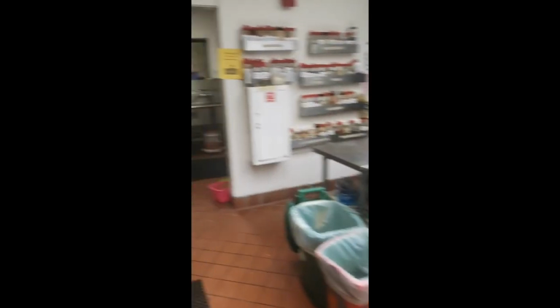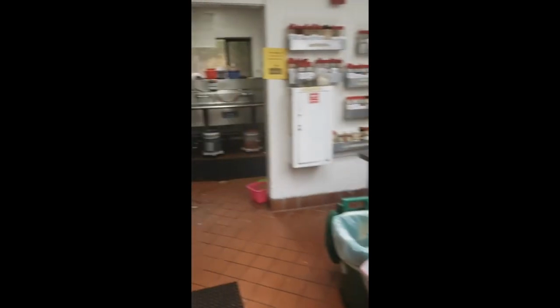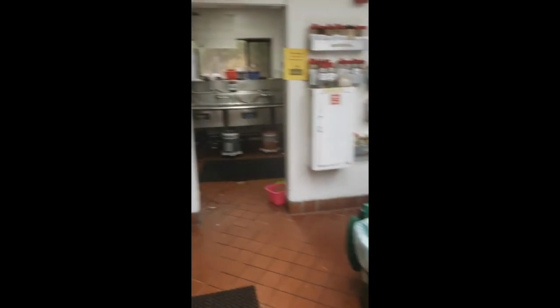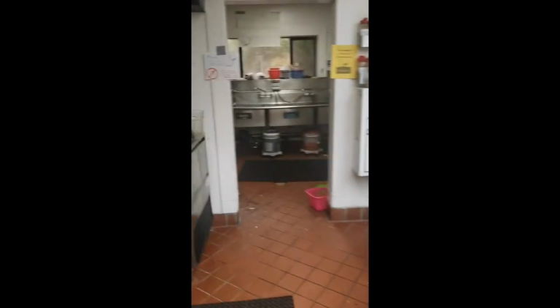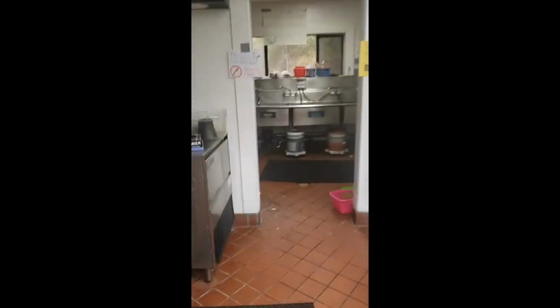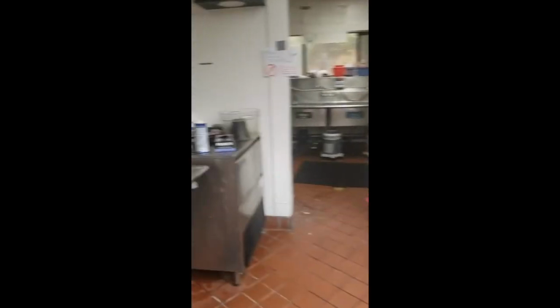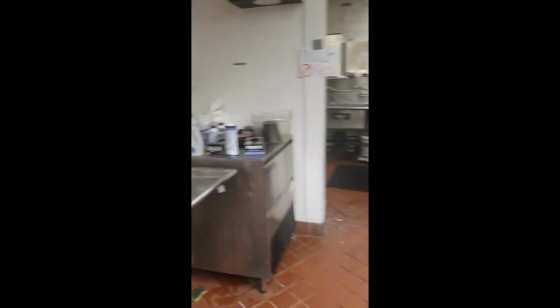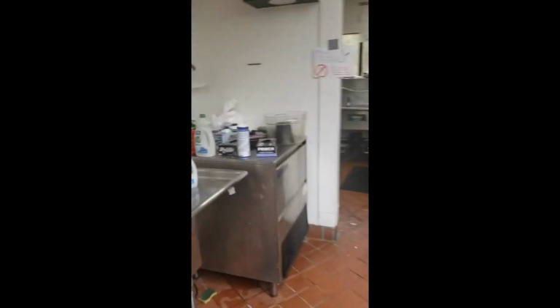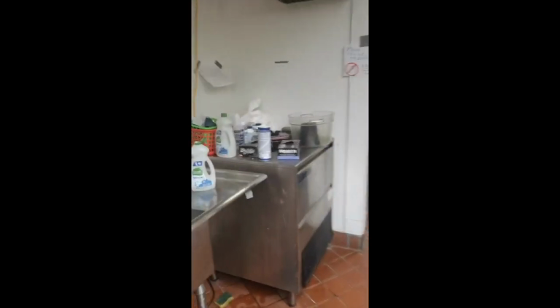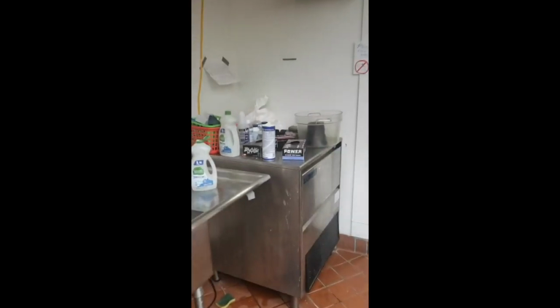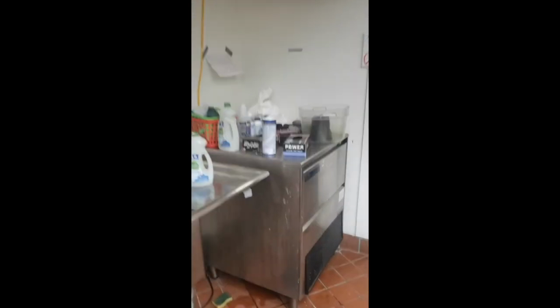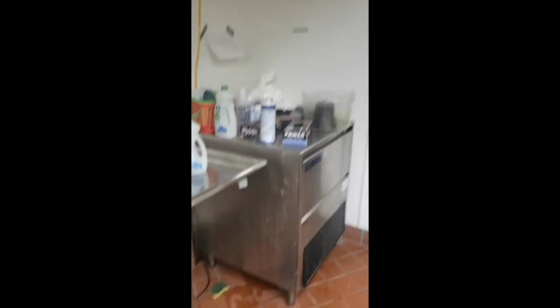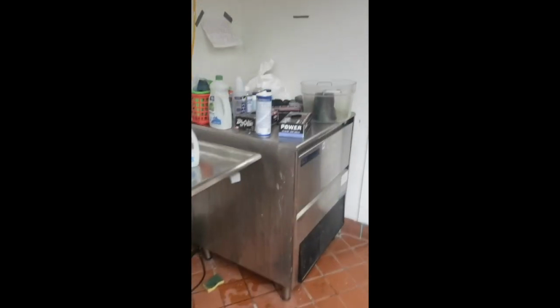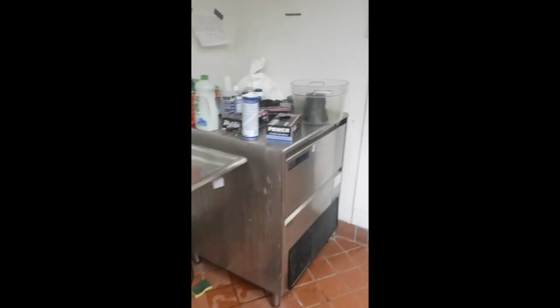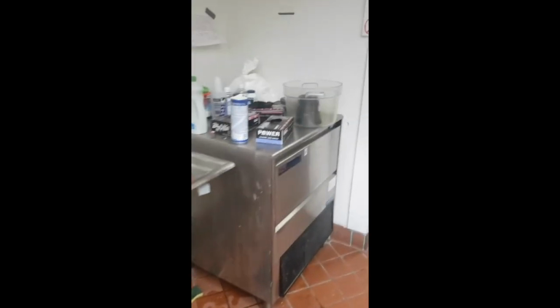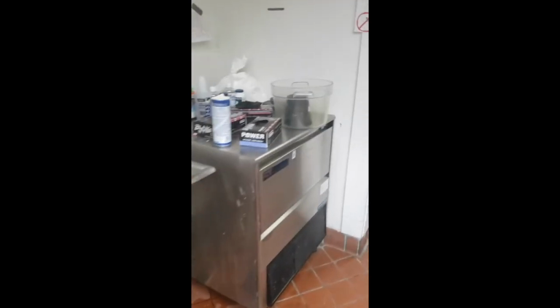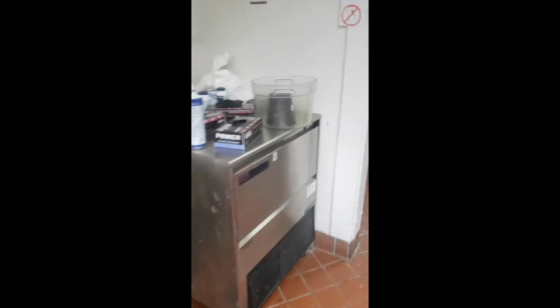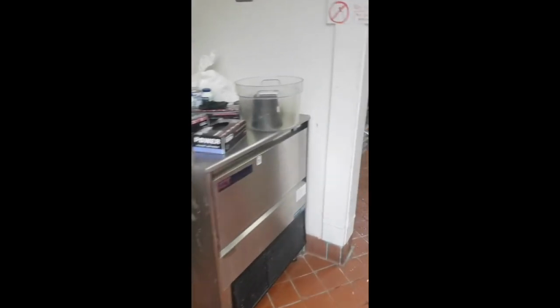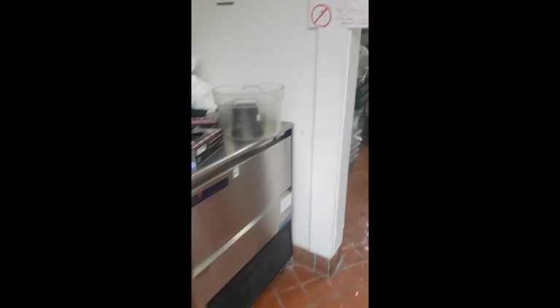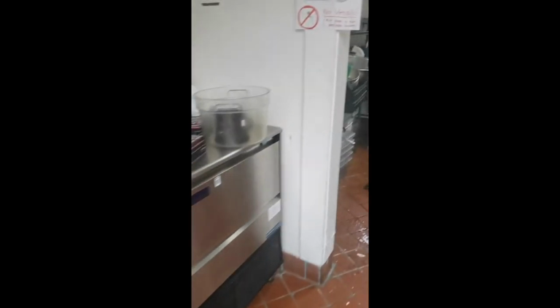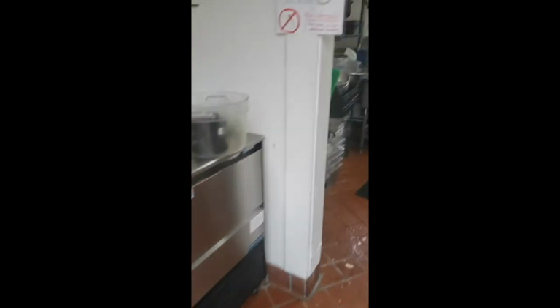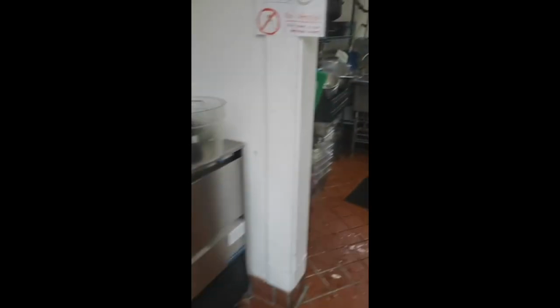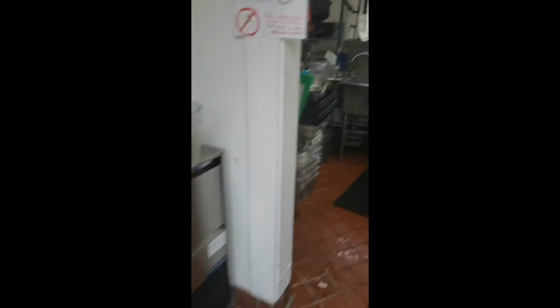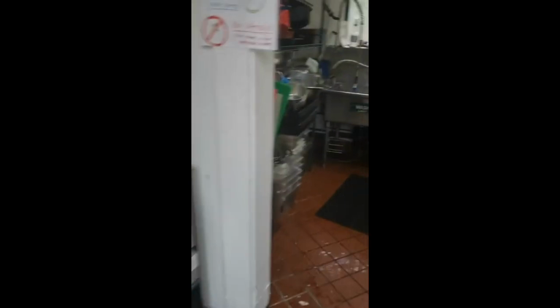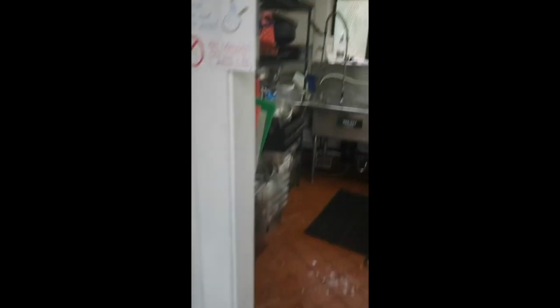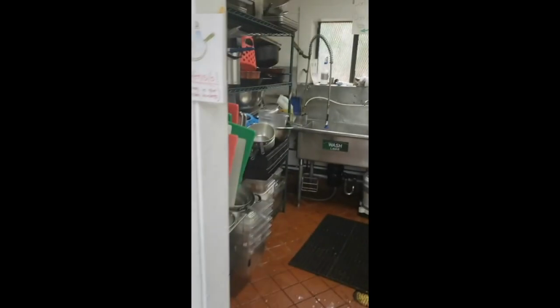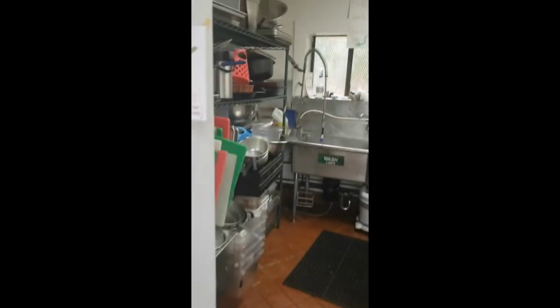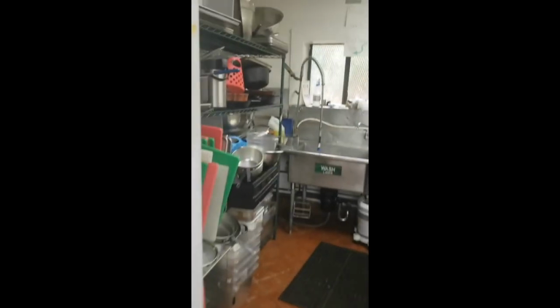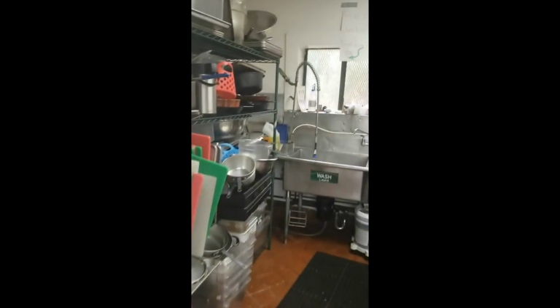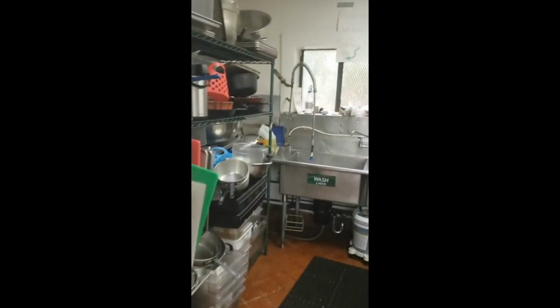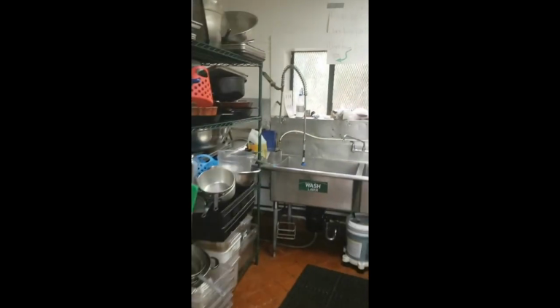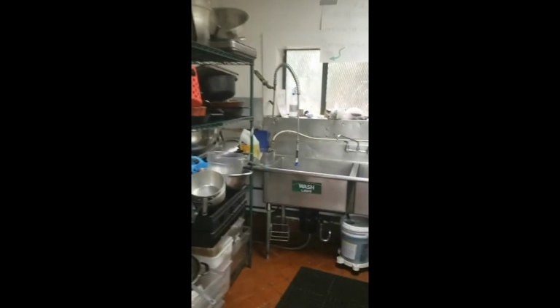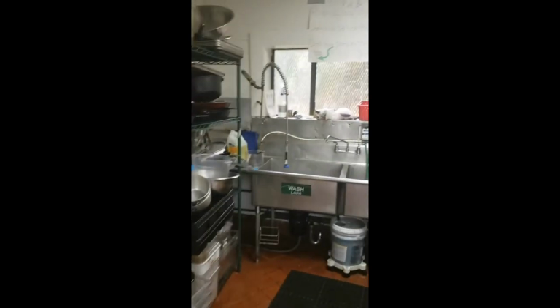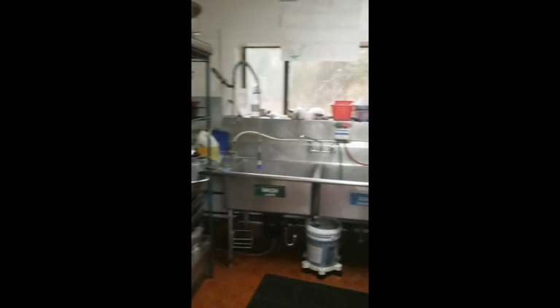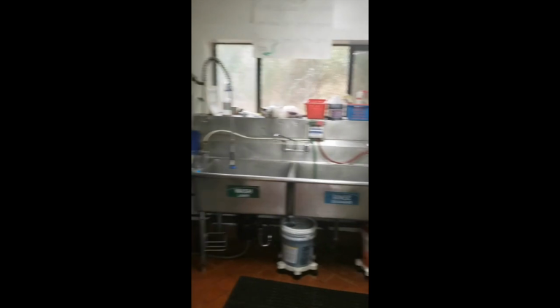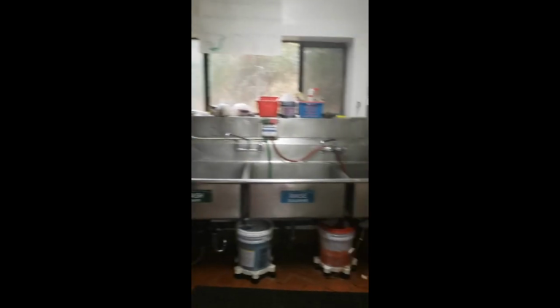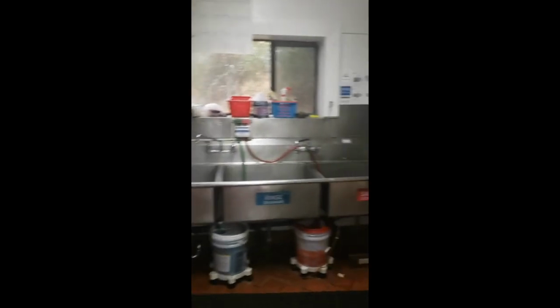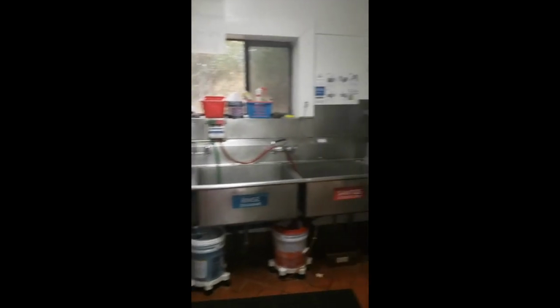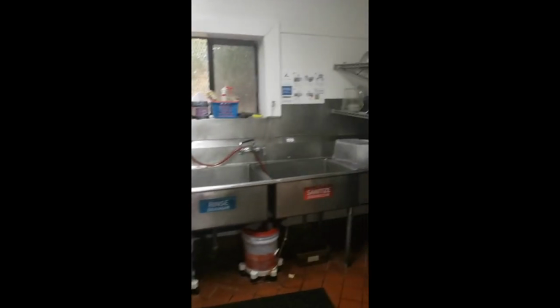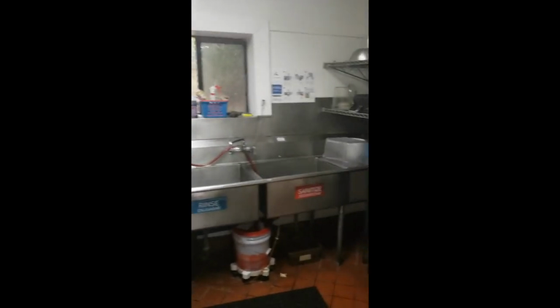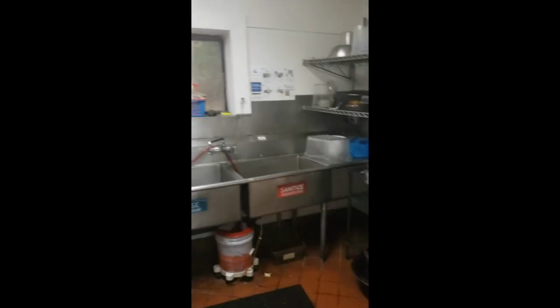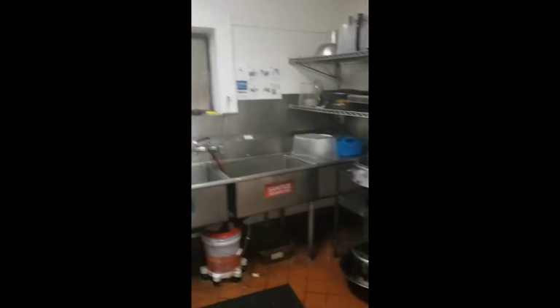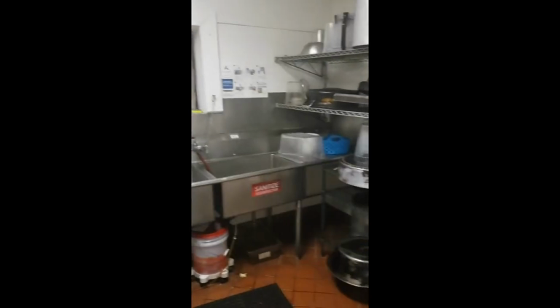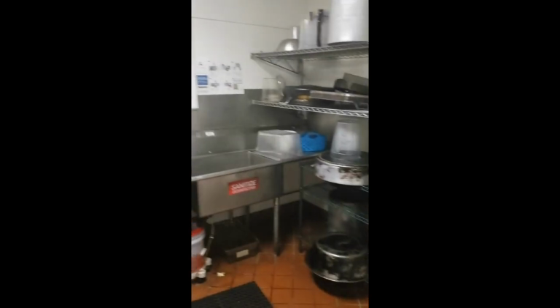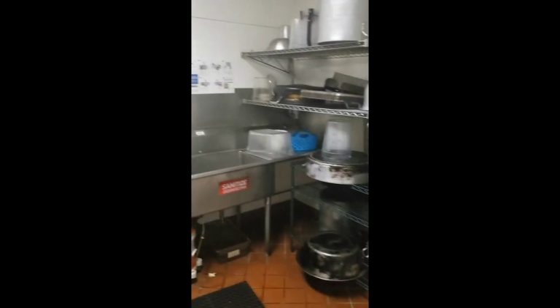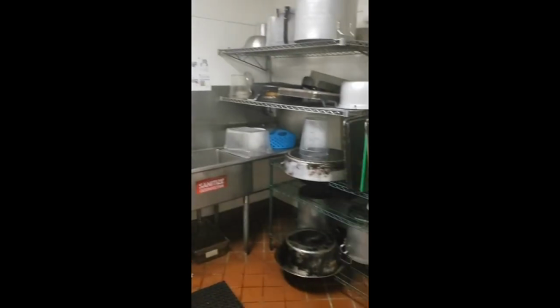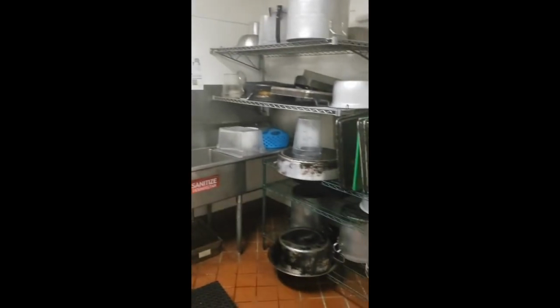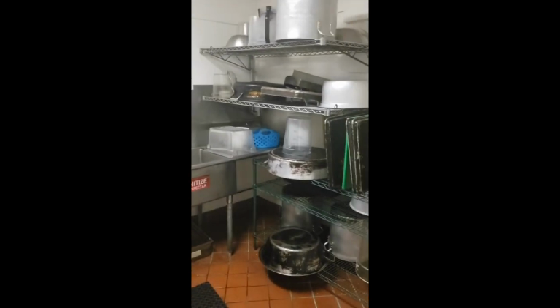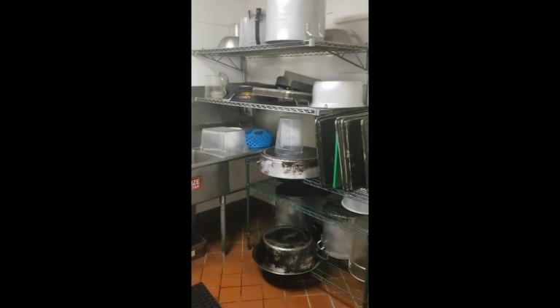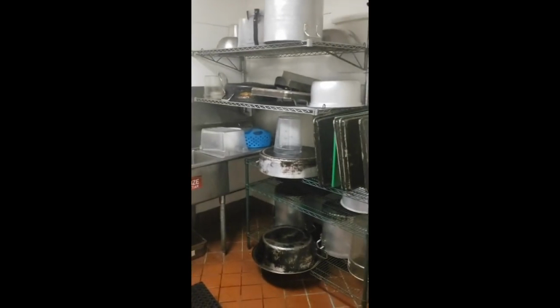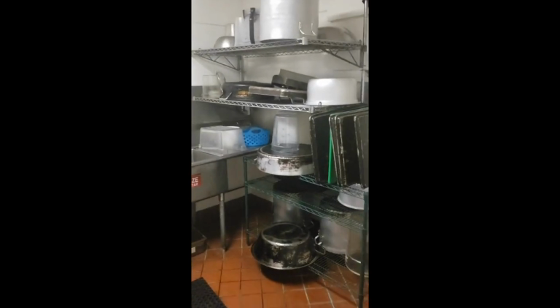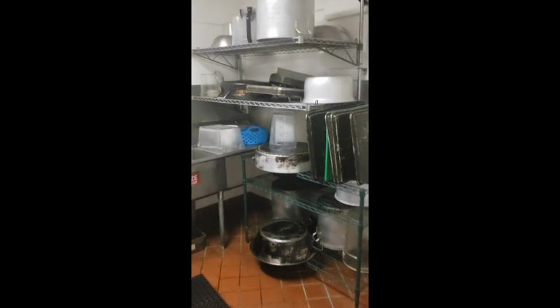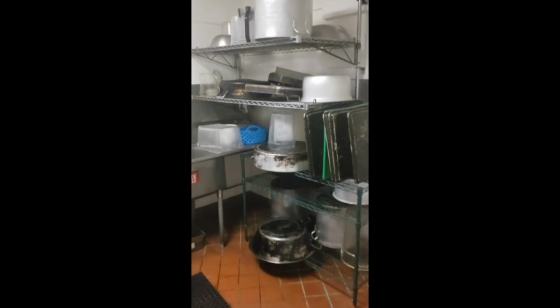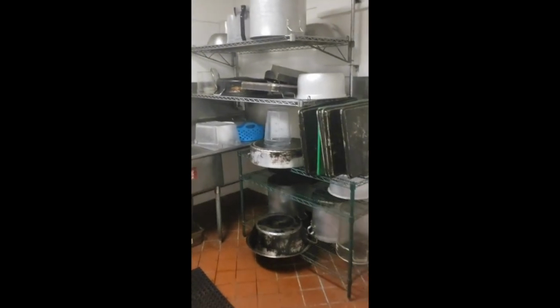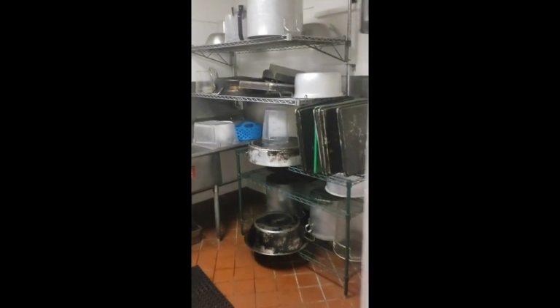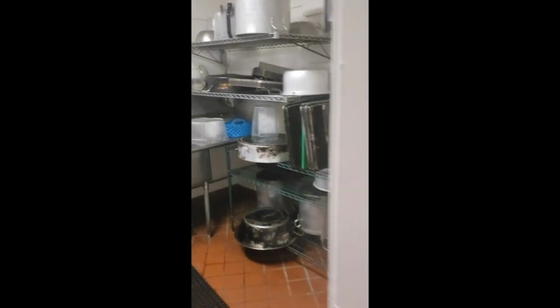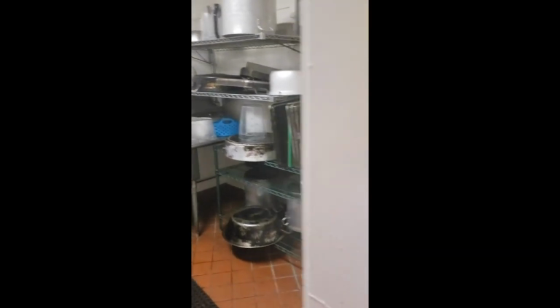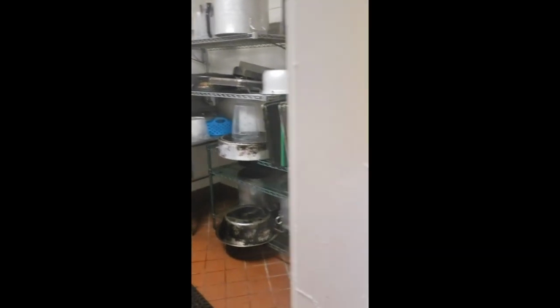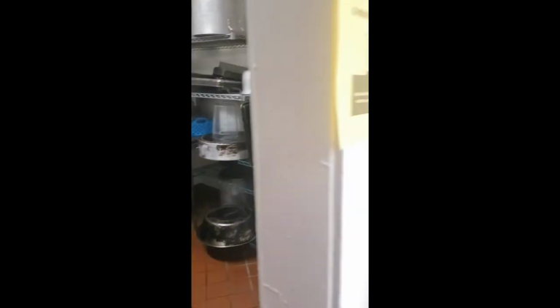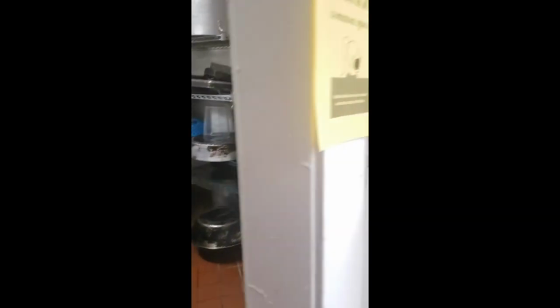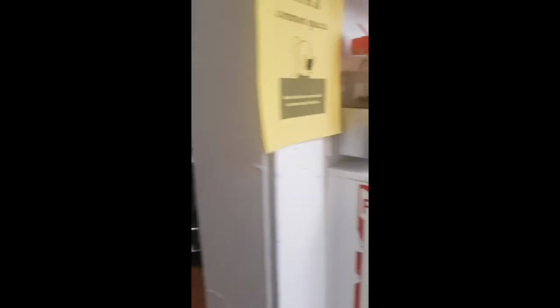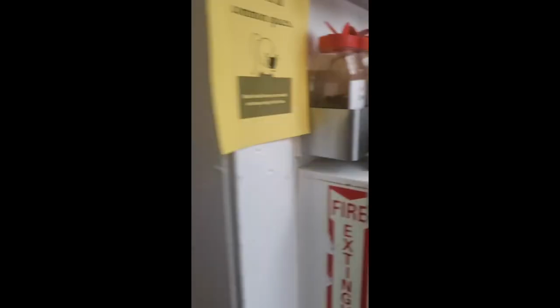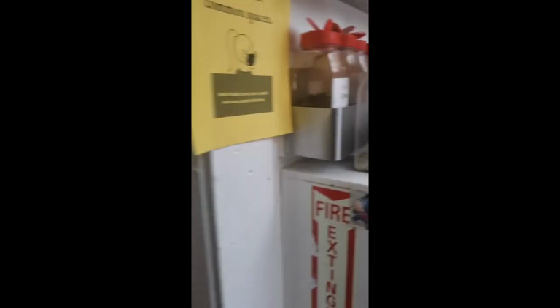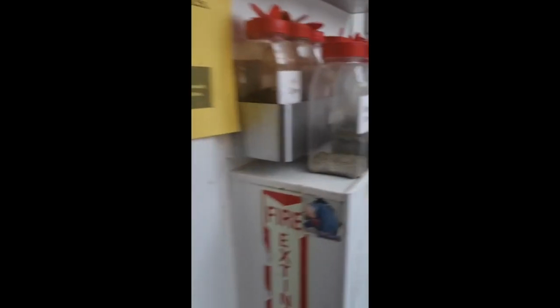There's the oven, the stove, and the grills. This is our ice machine, as well as the pots room.